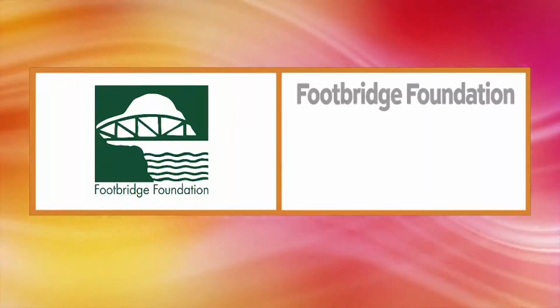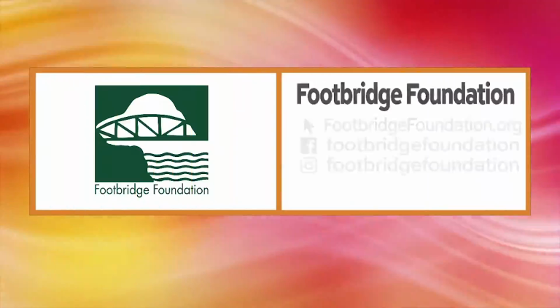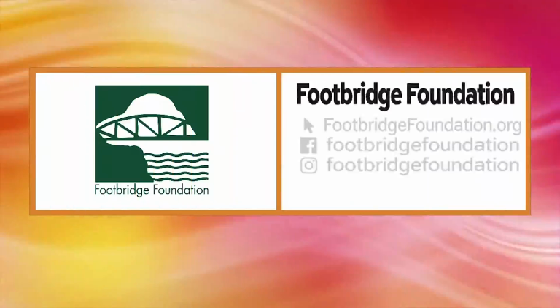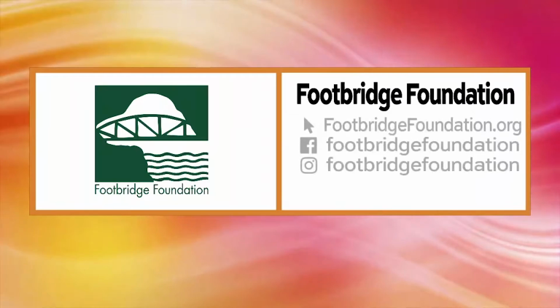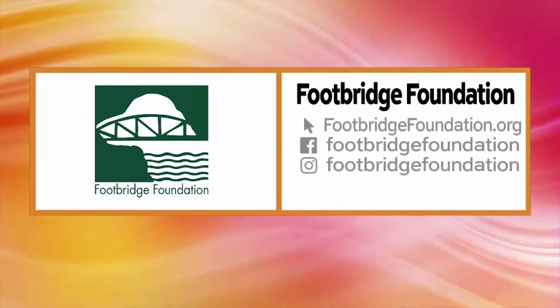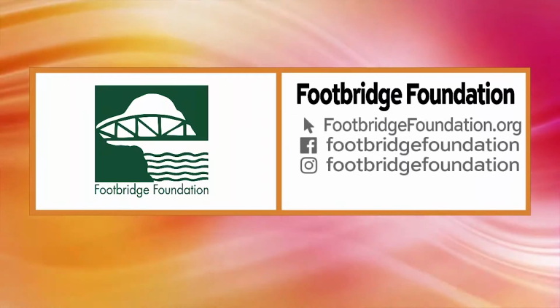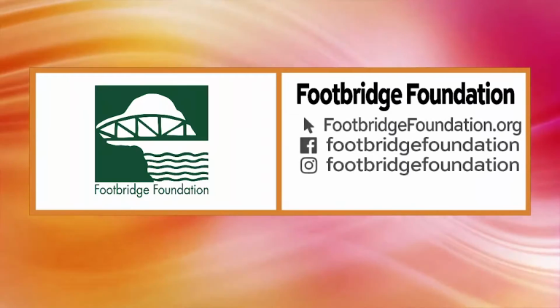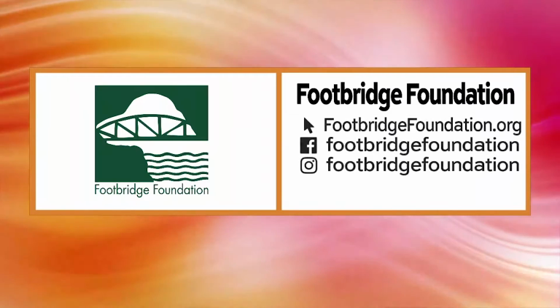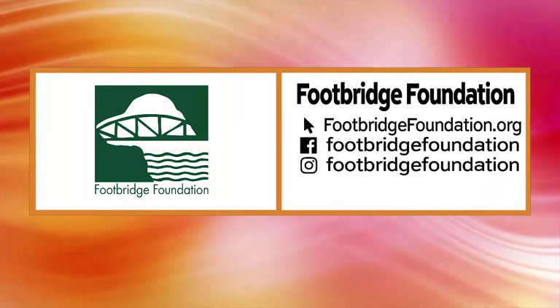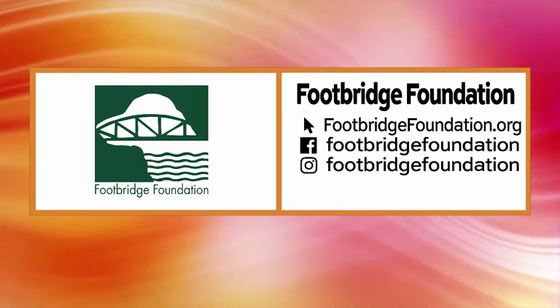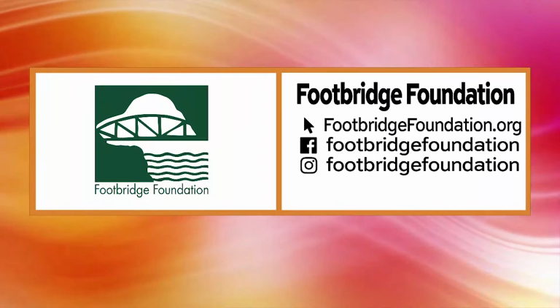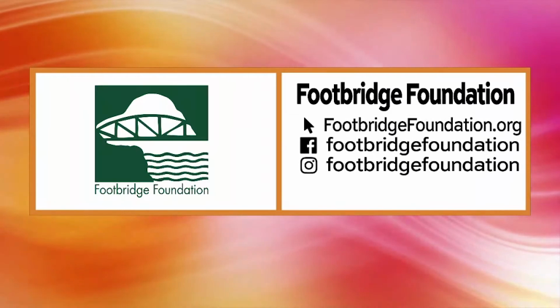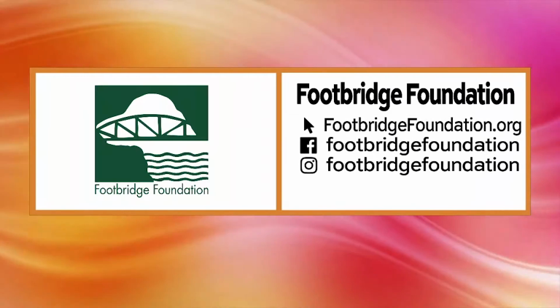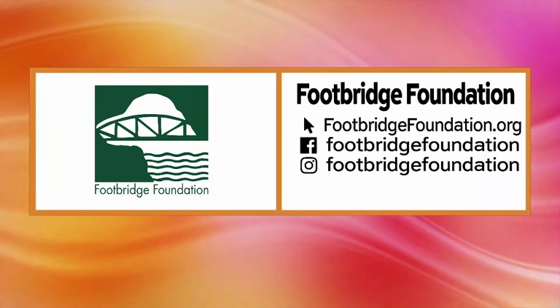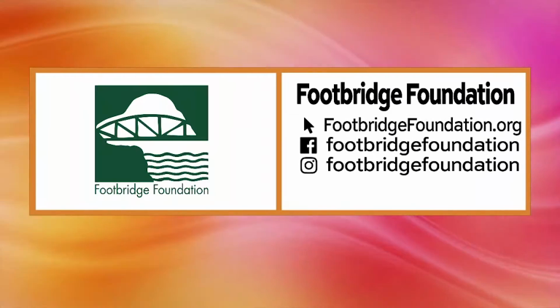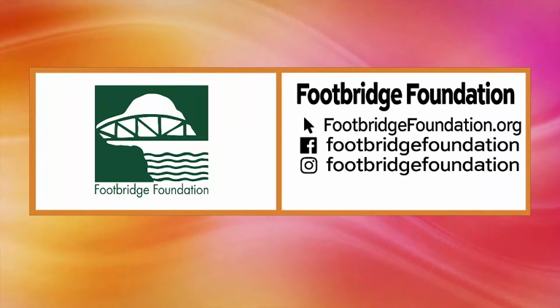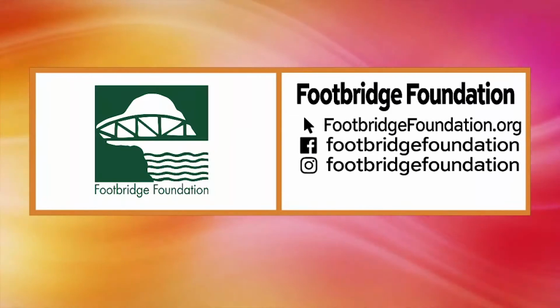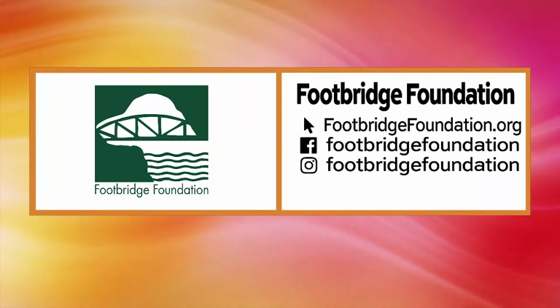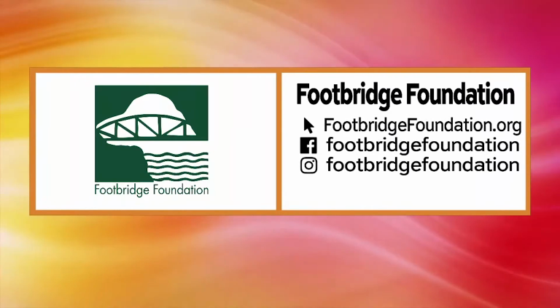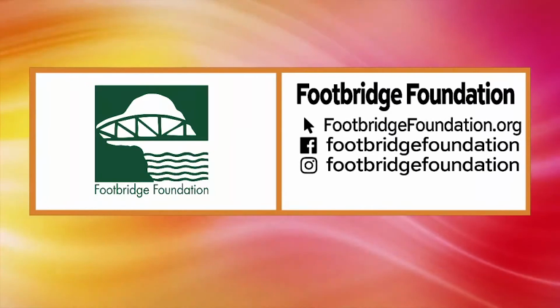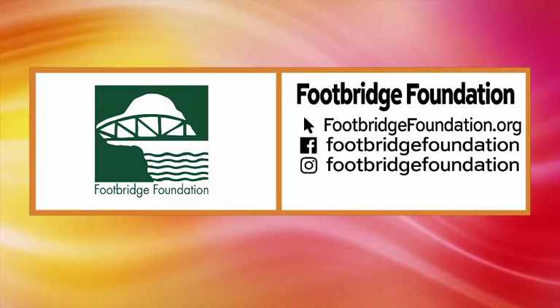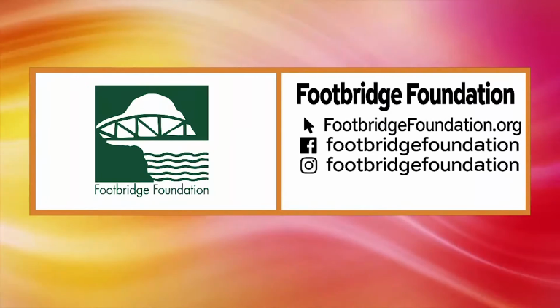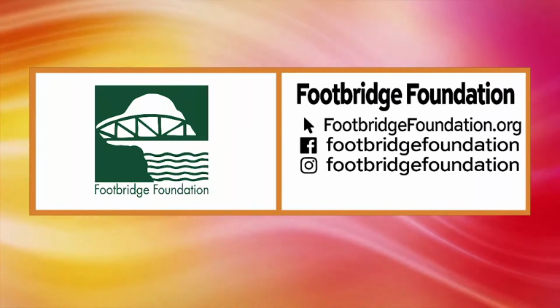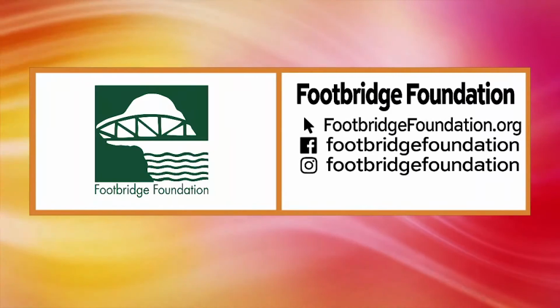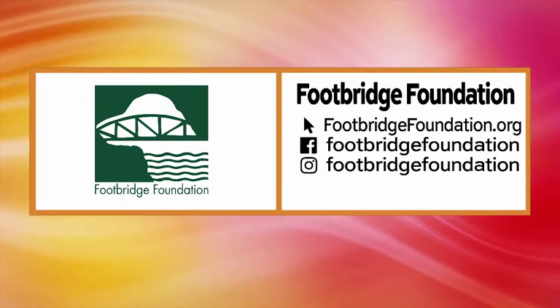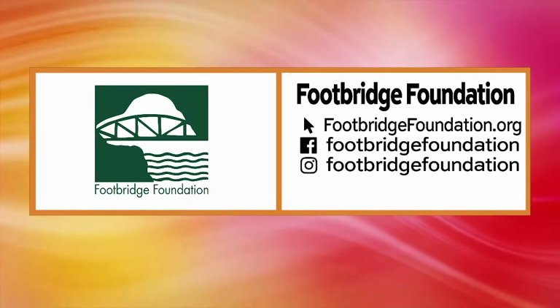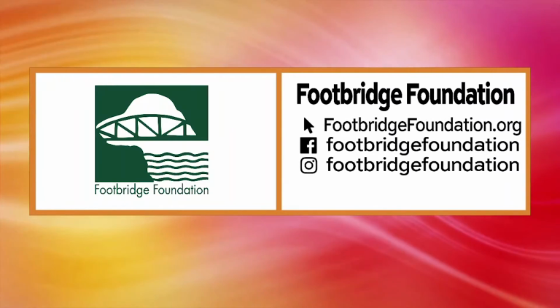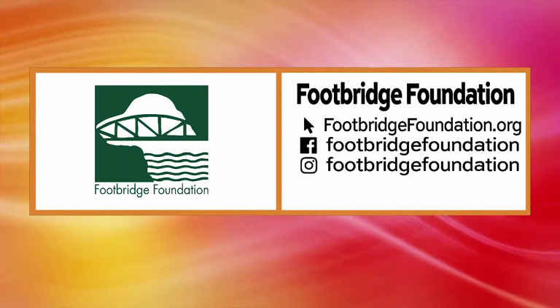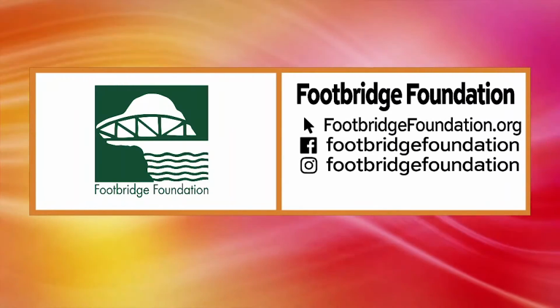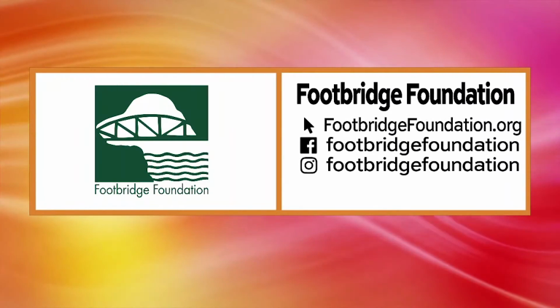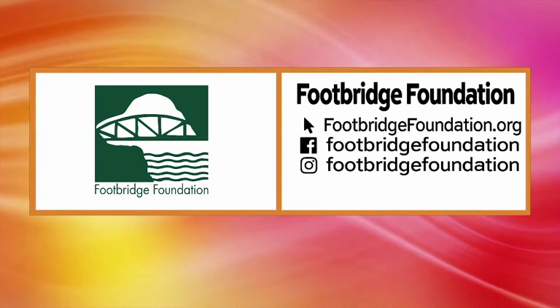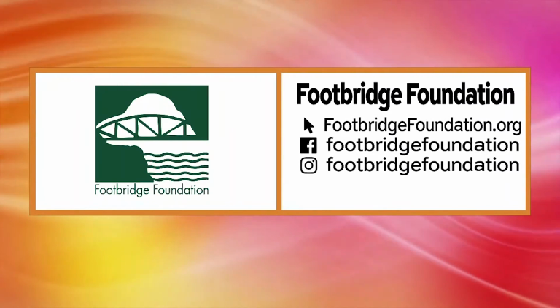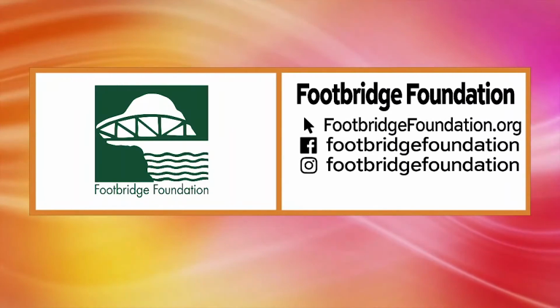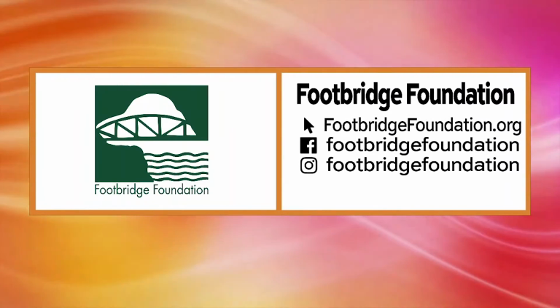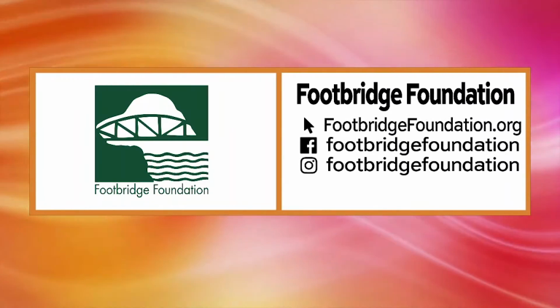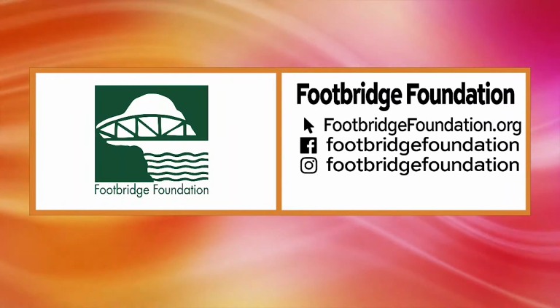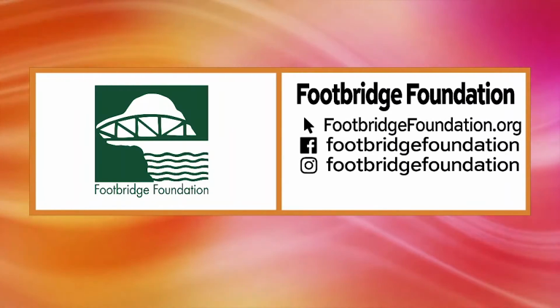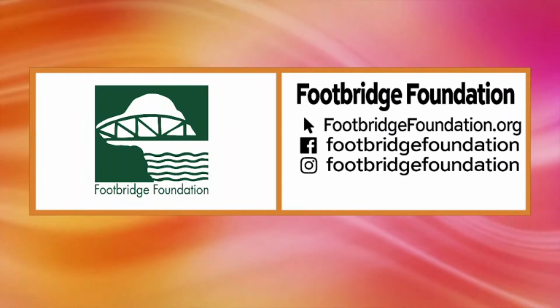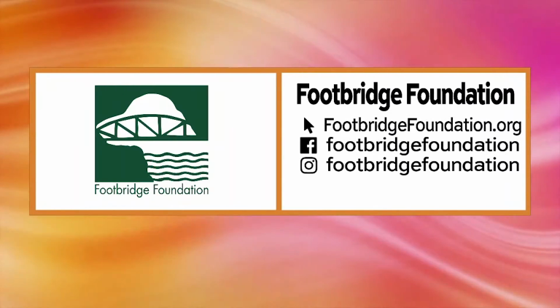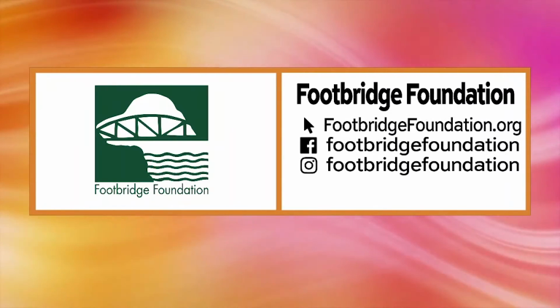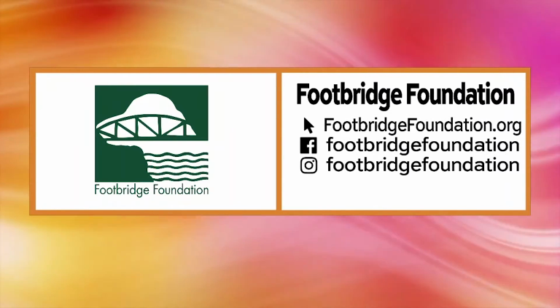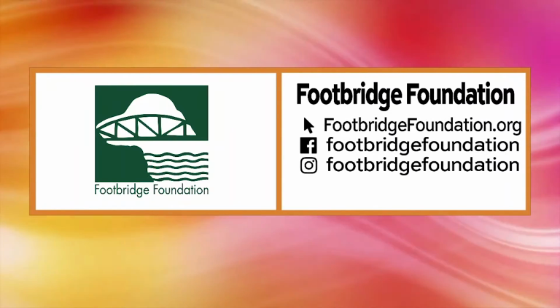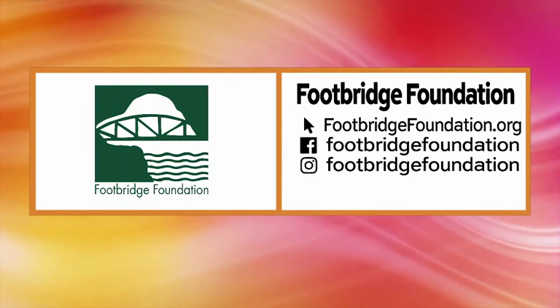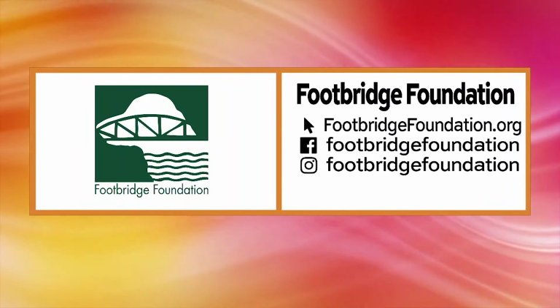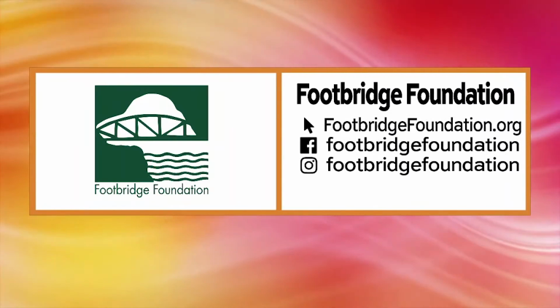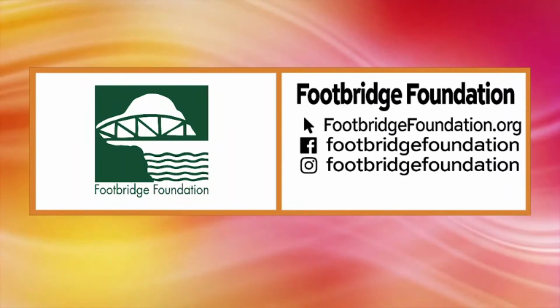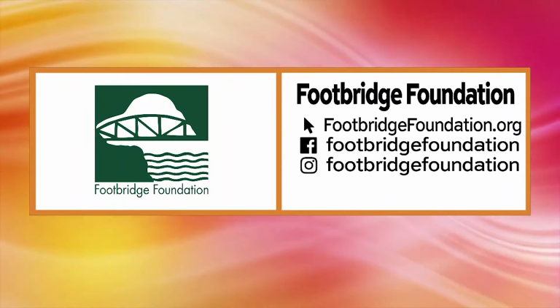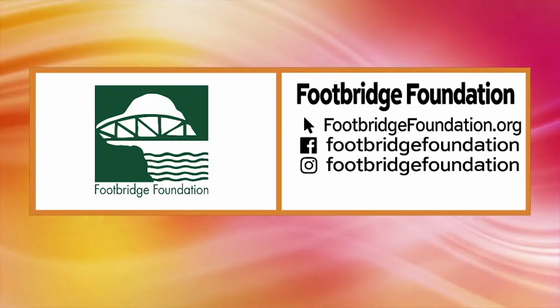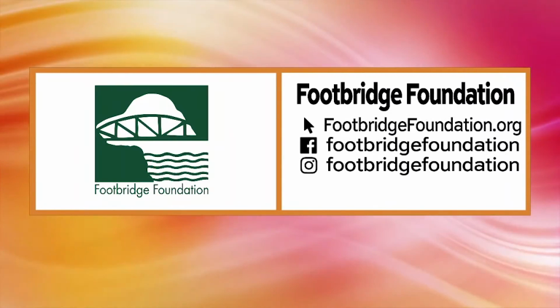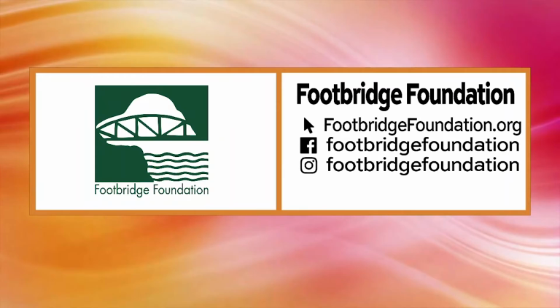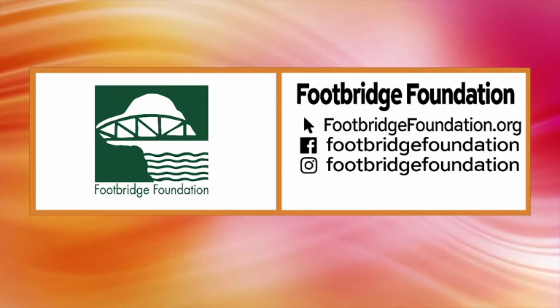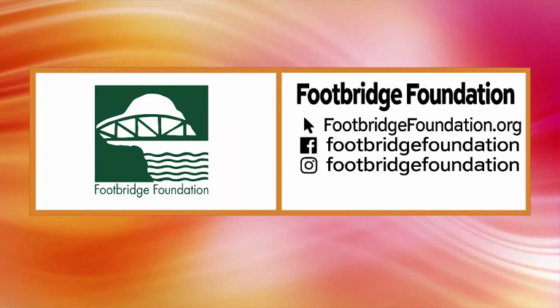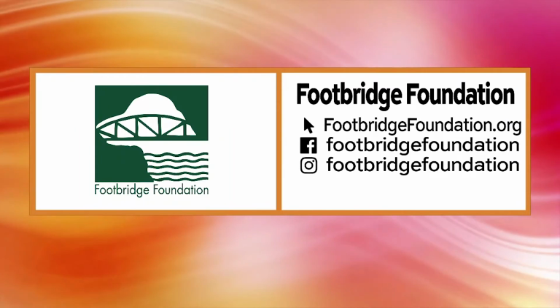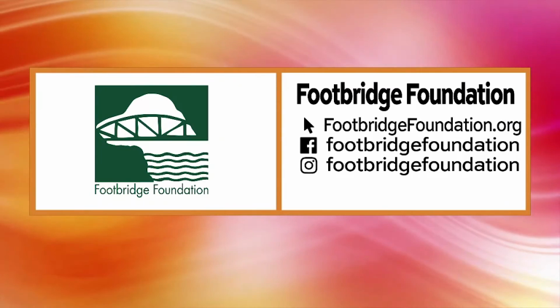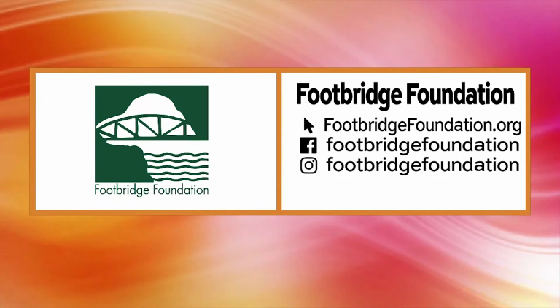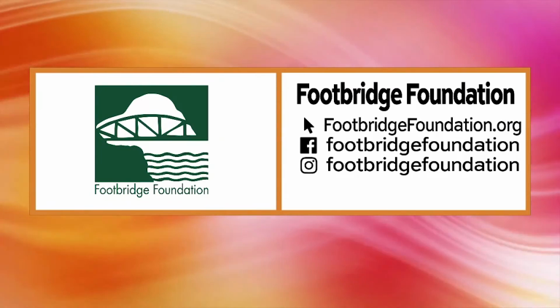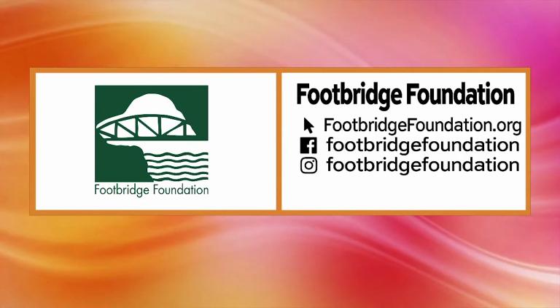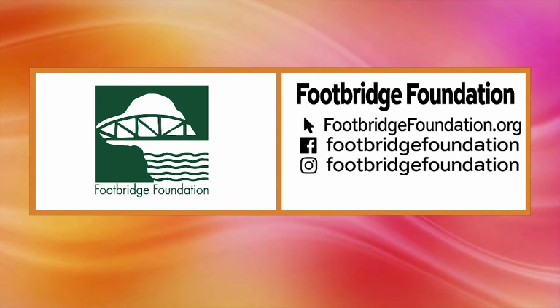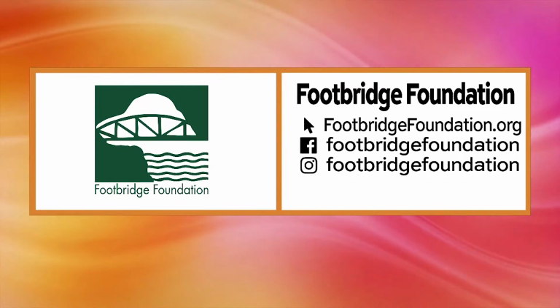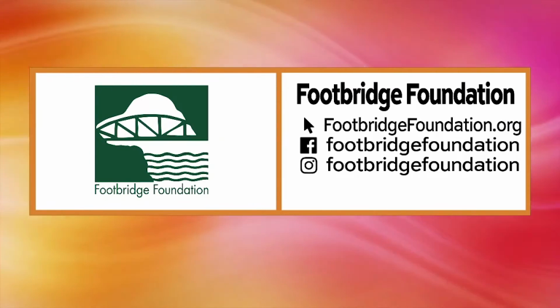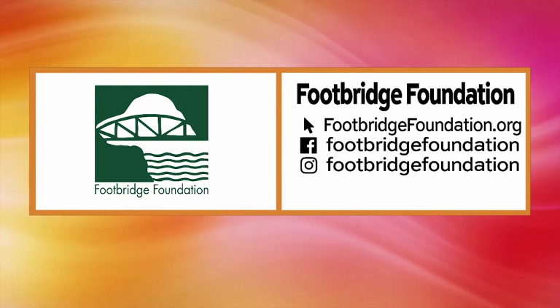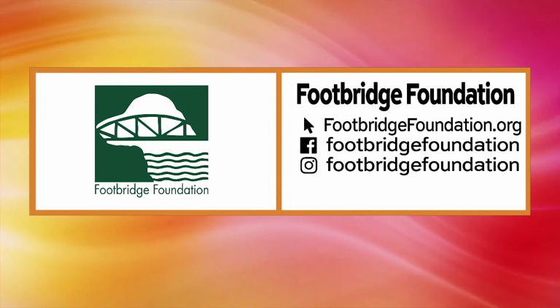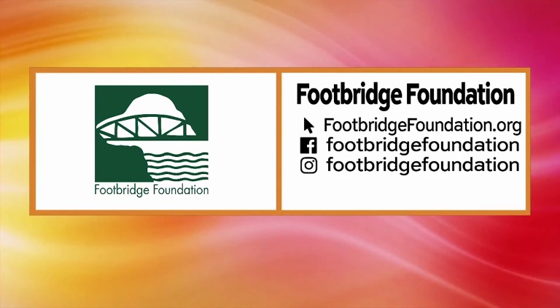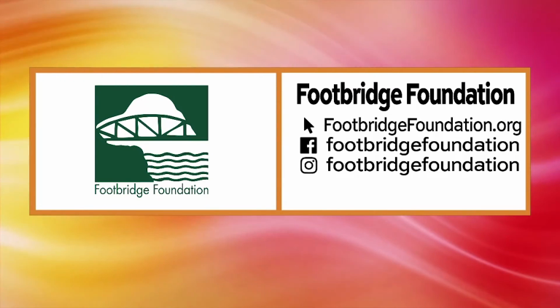You can find these animals at the Footbridge Foundation. For more information, visit footbridgefoundation.org.